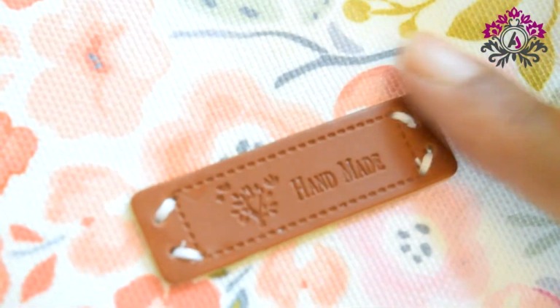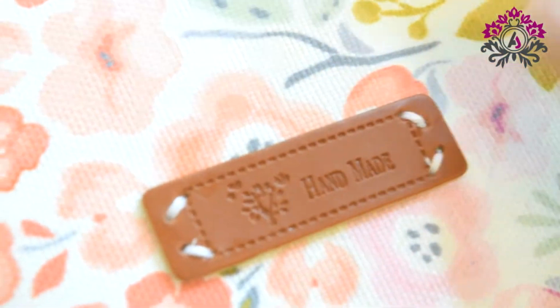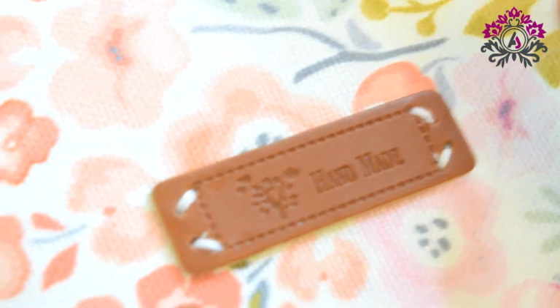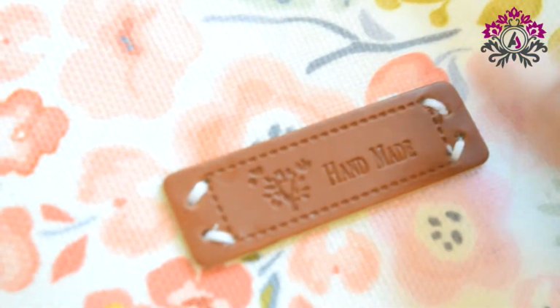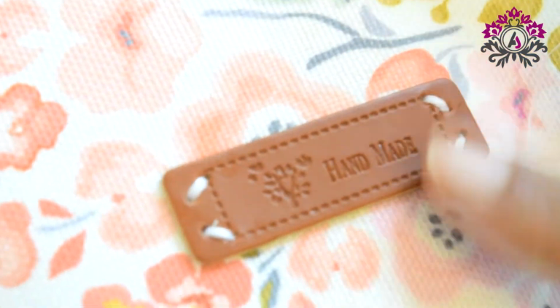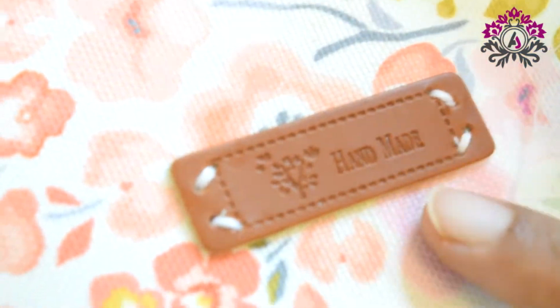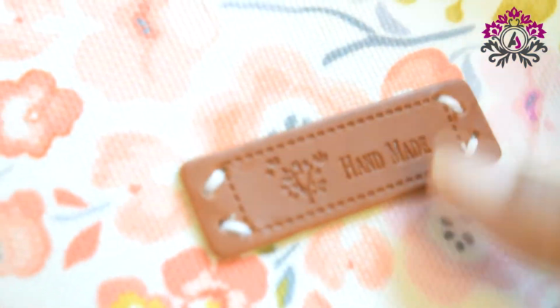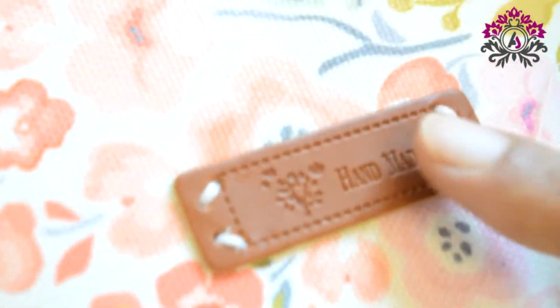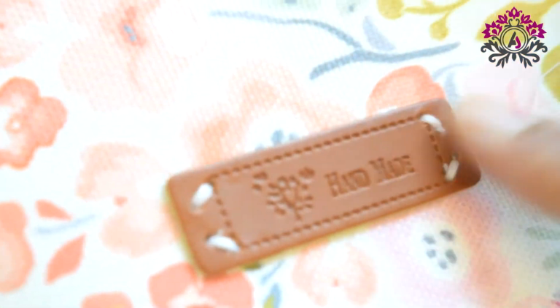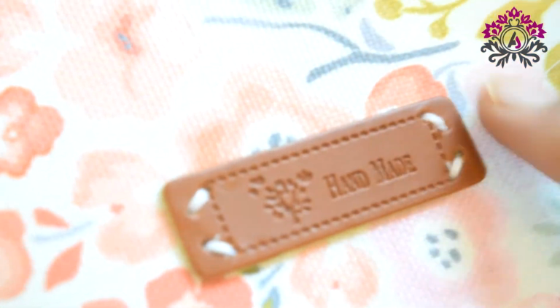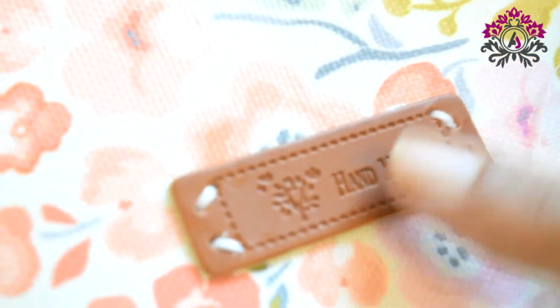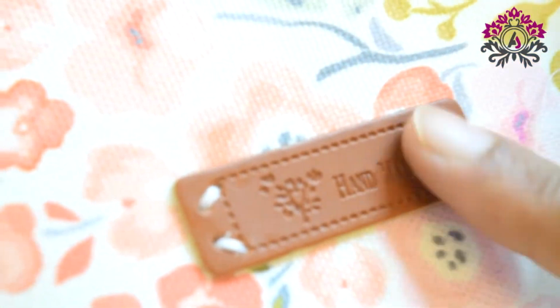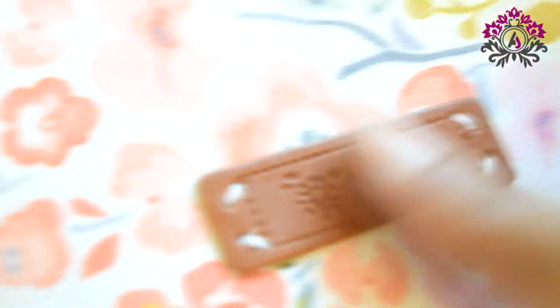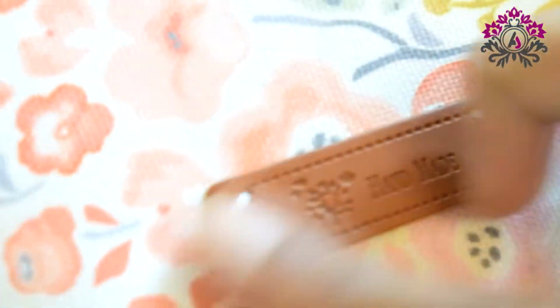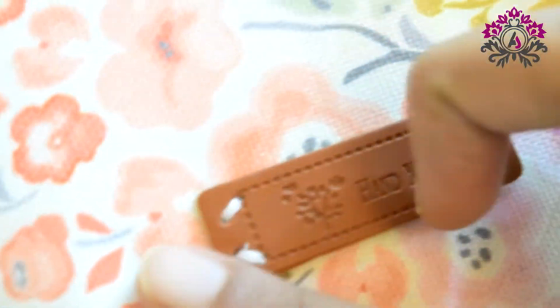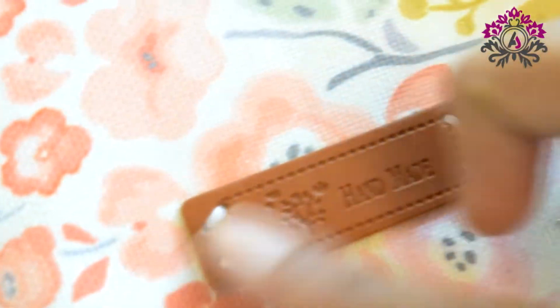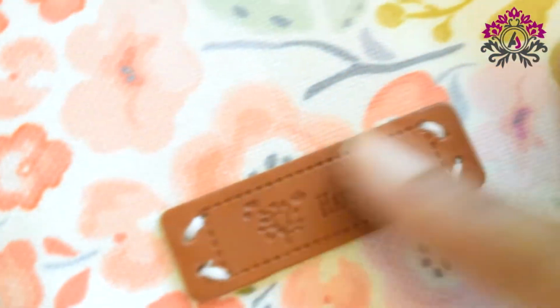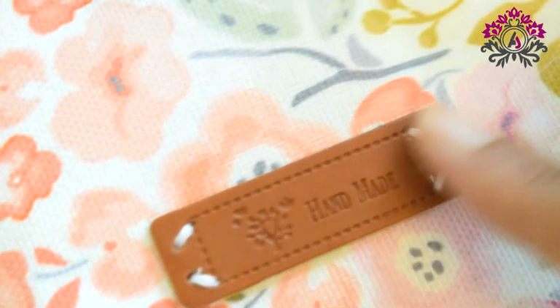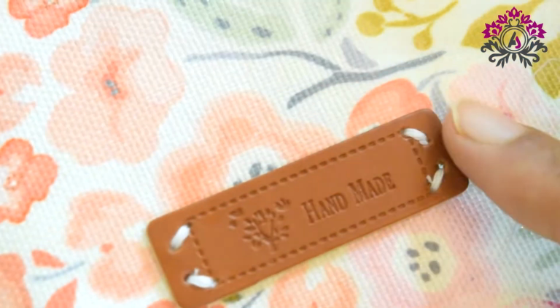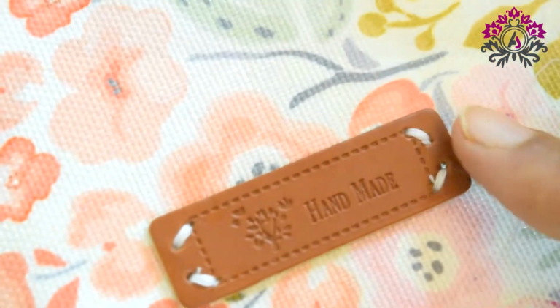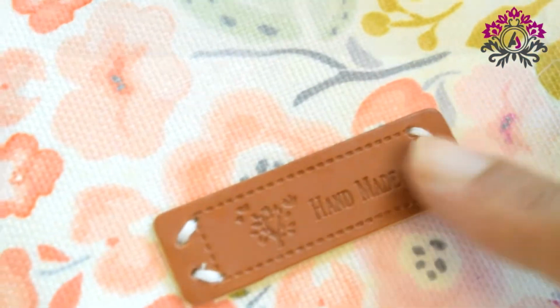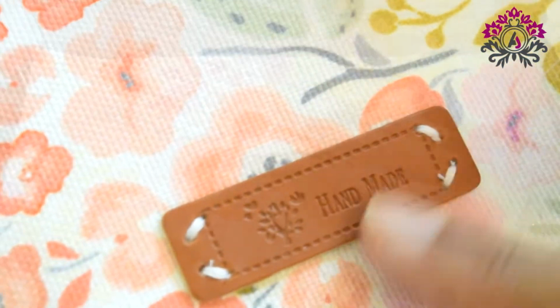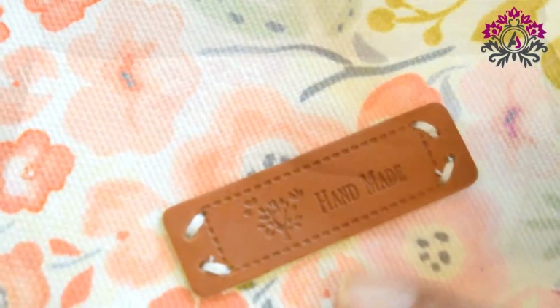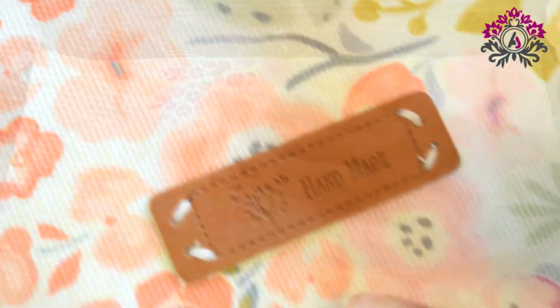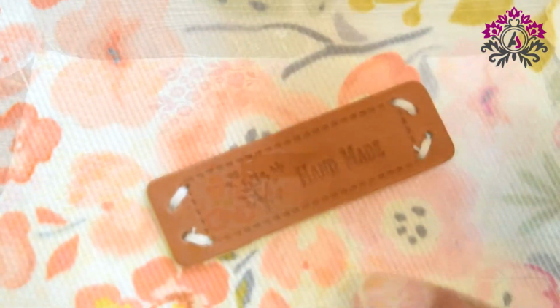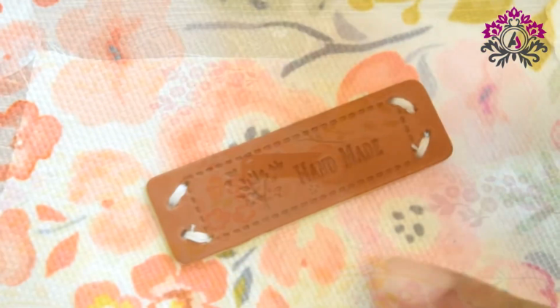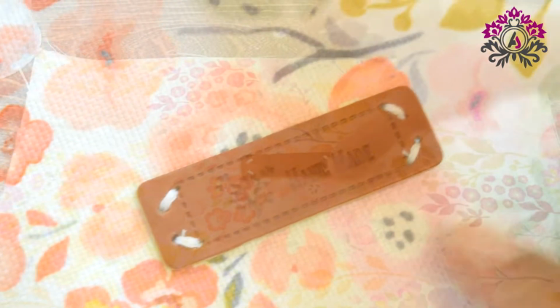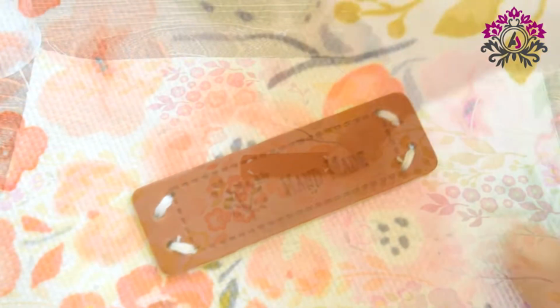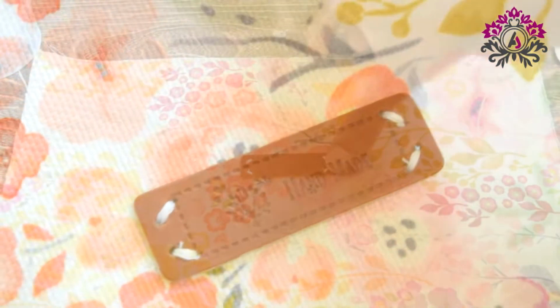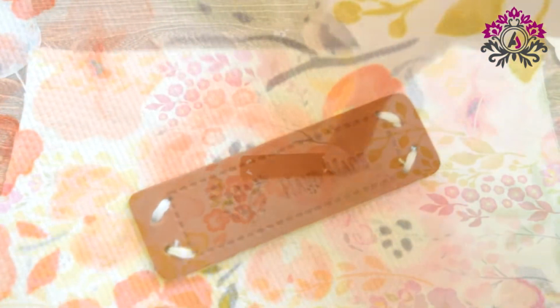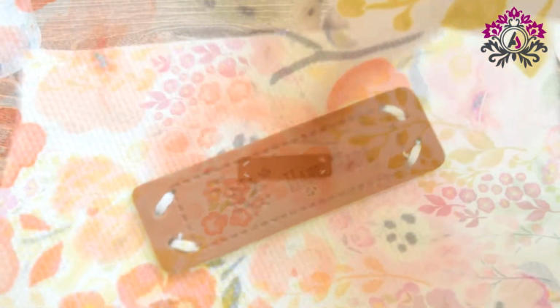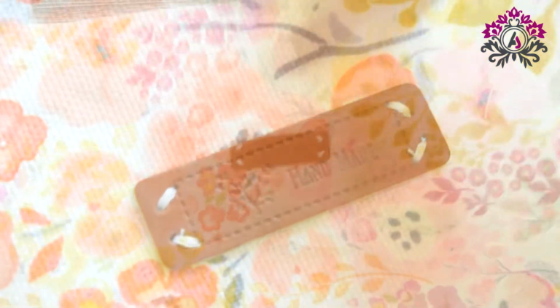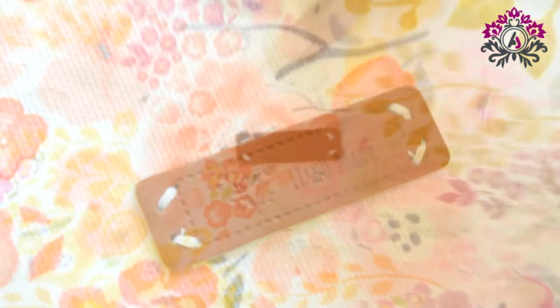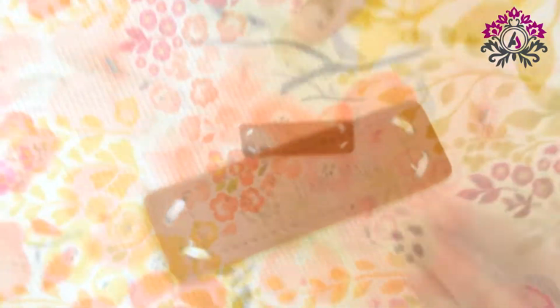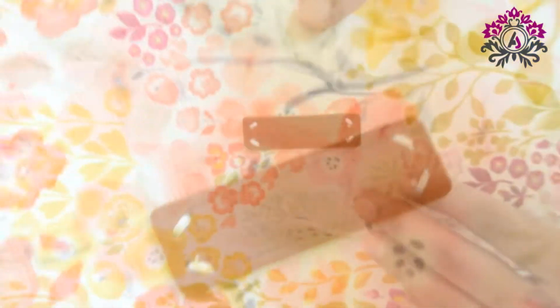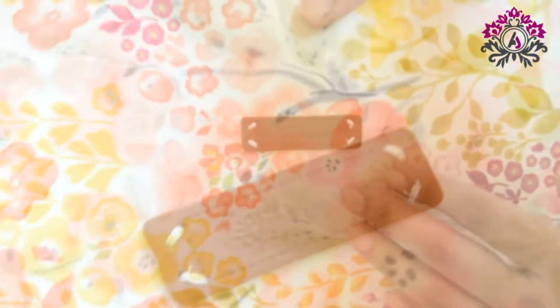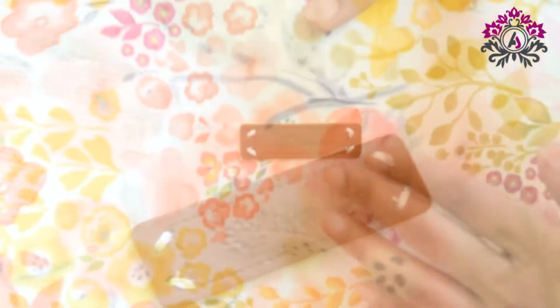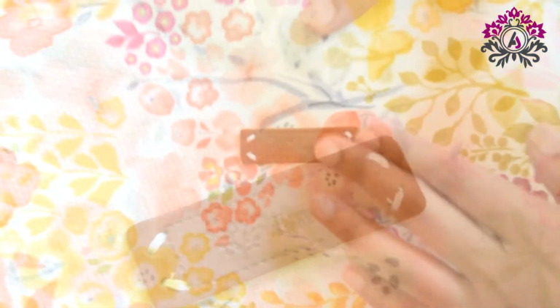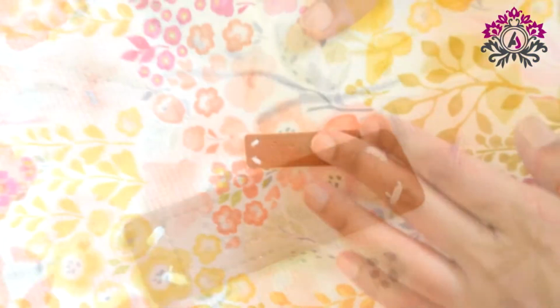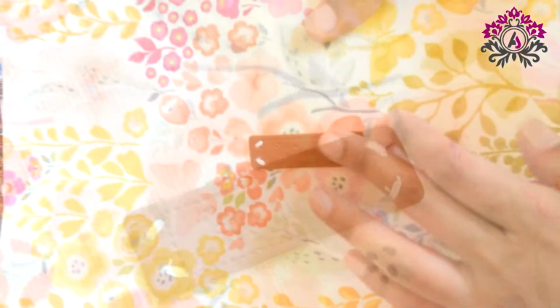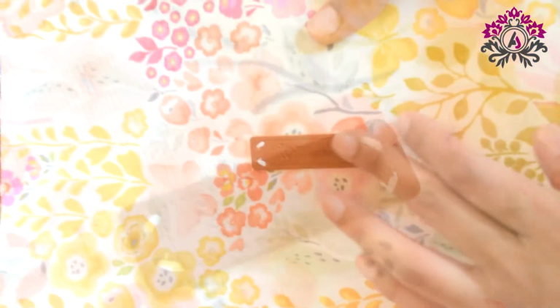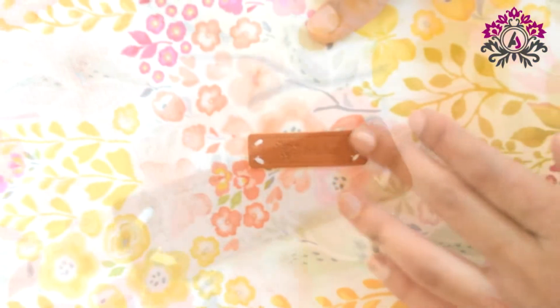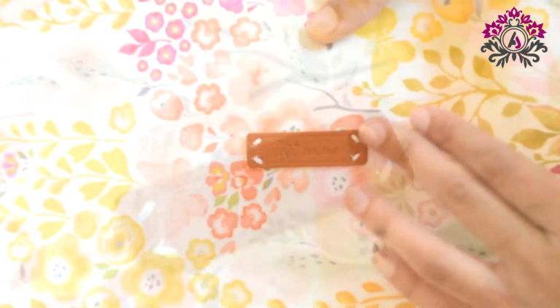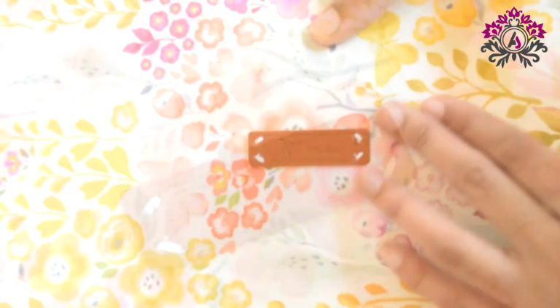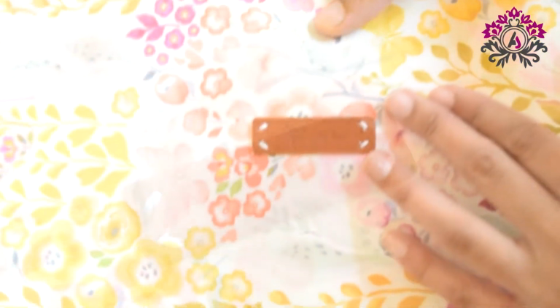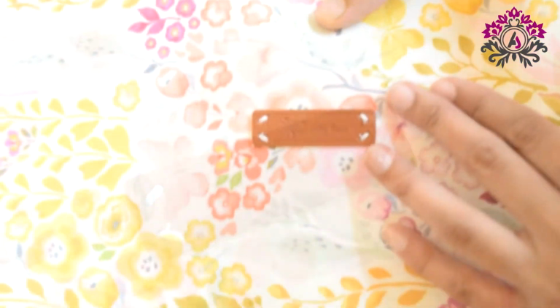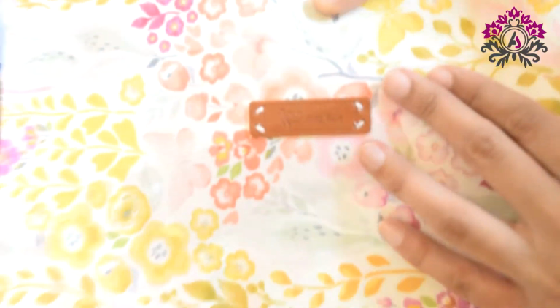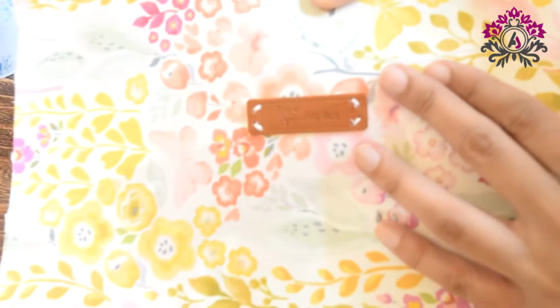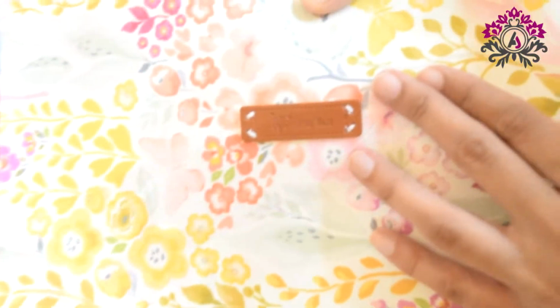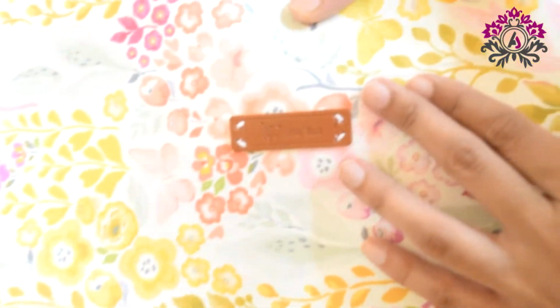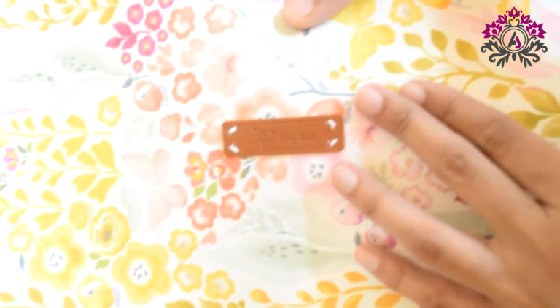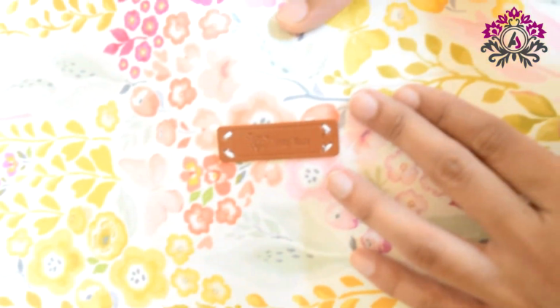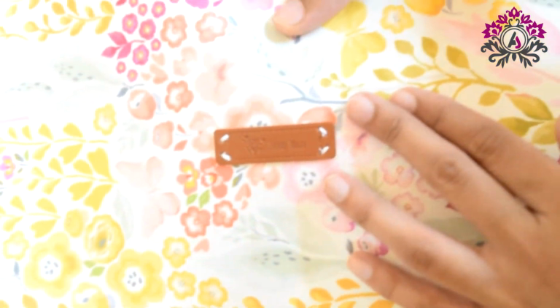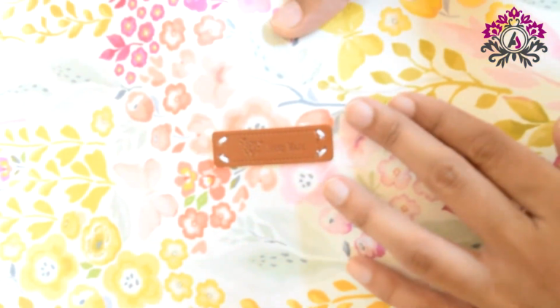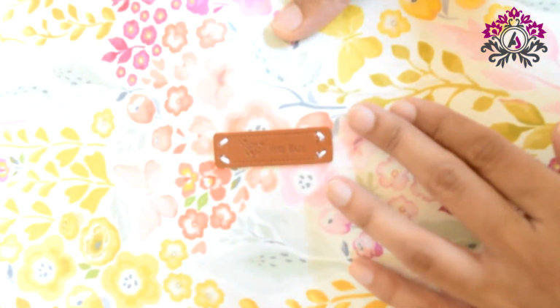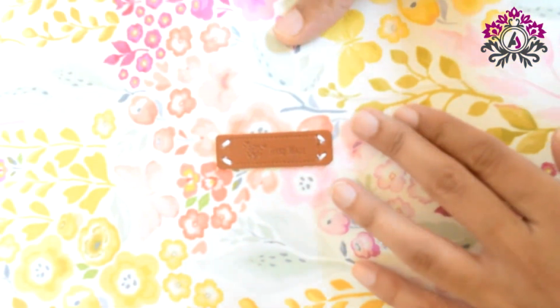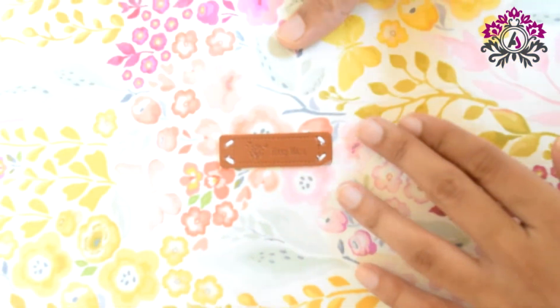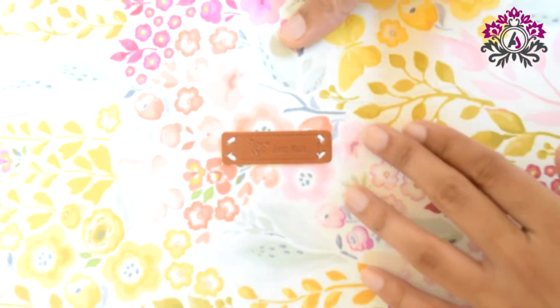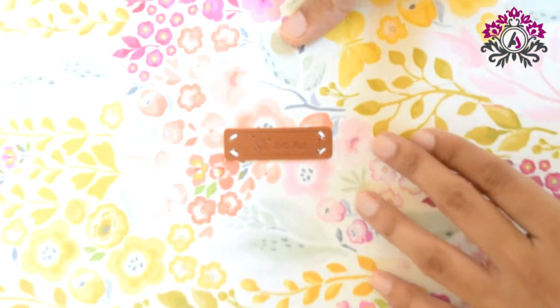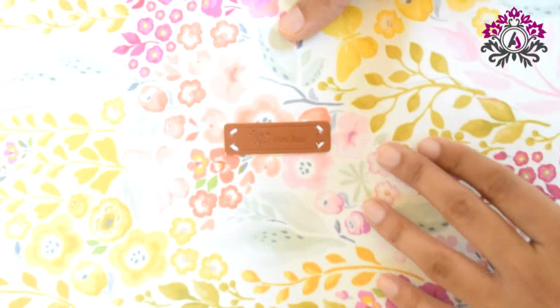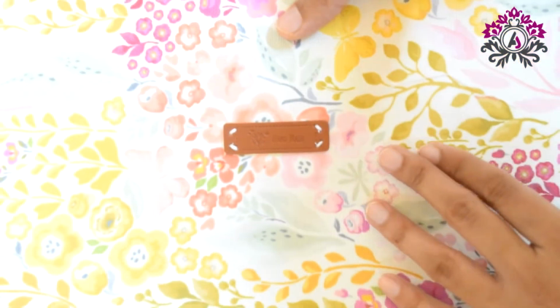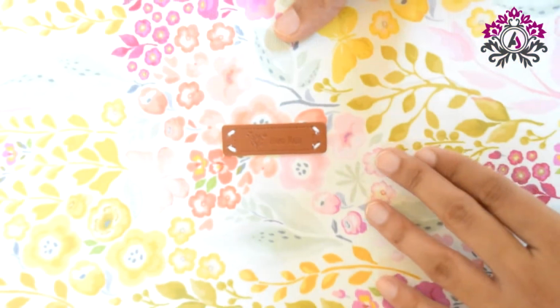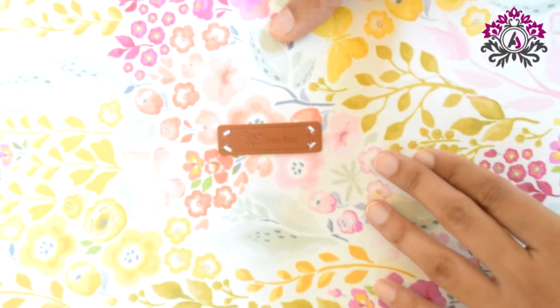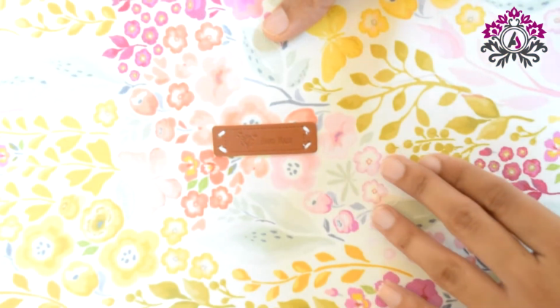Hi! Today I am going to show you how I sew handmade leather tags on my bag.